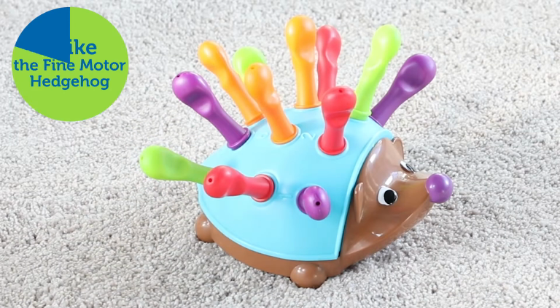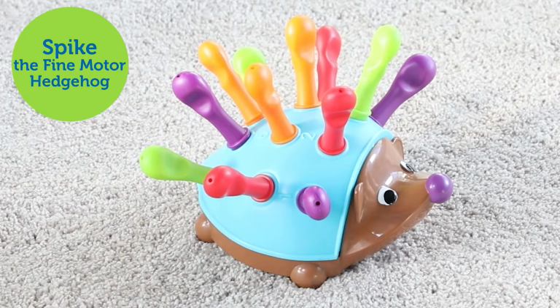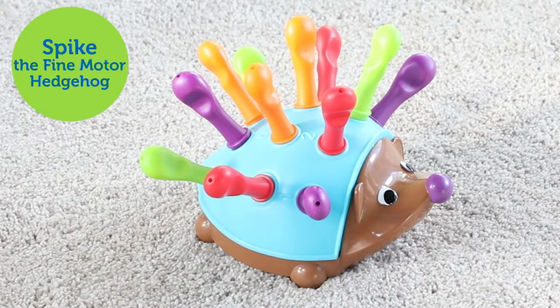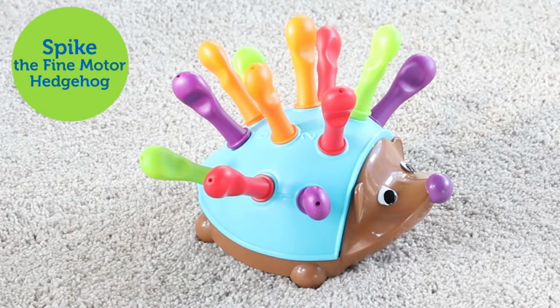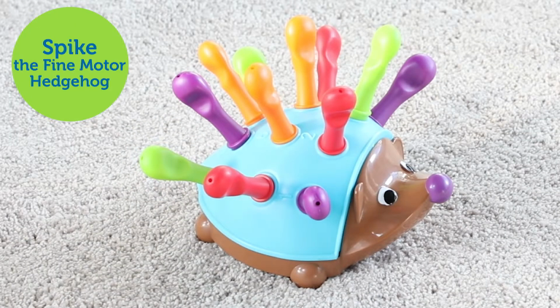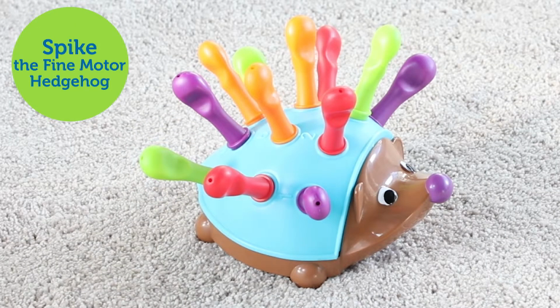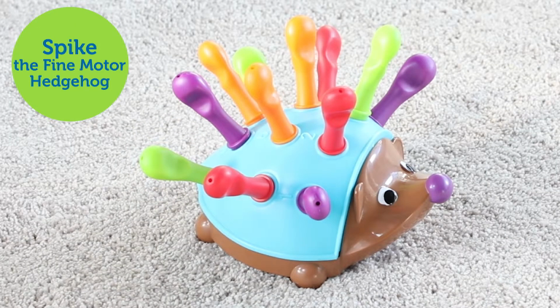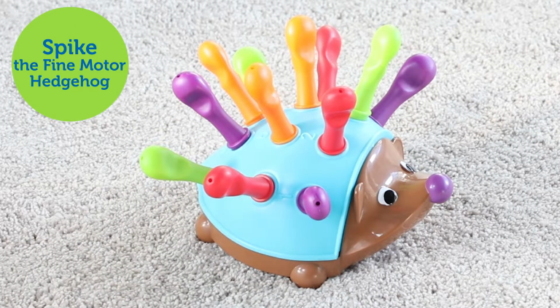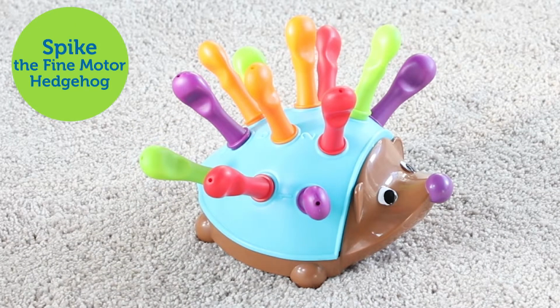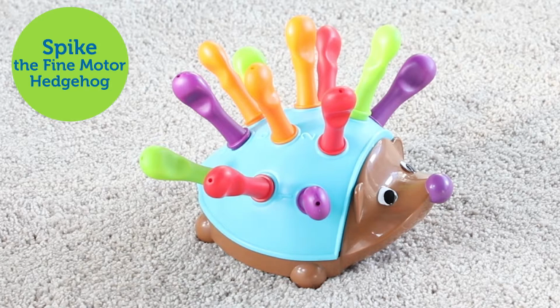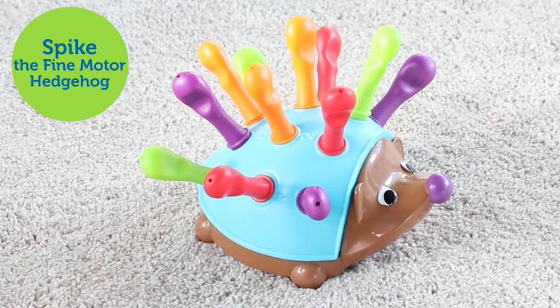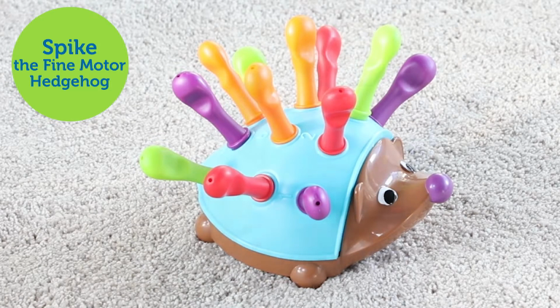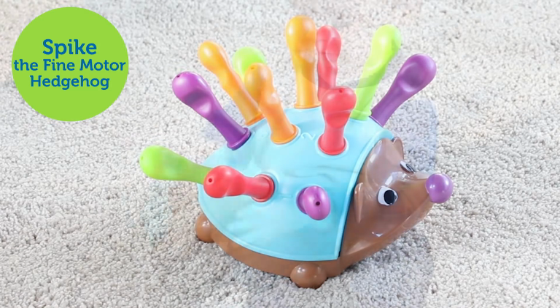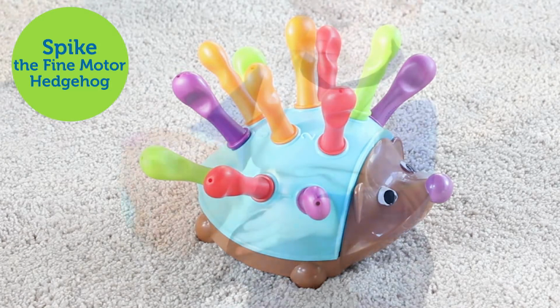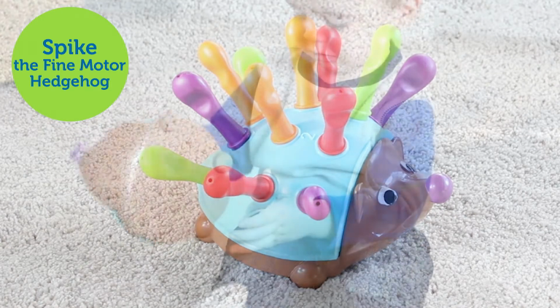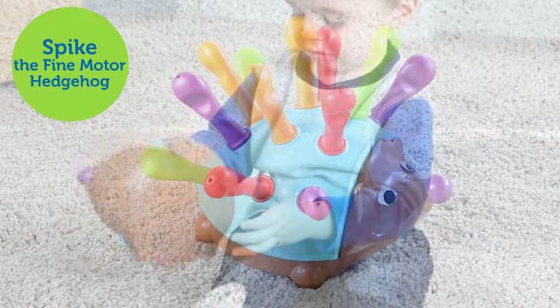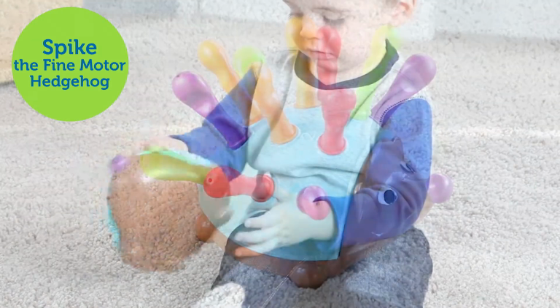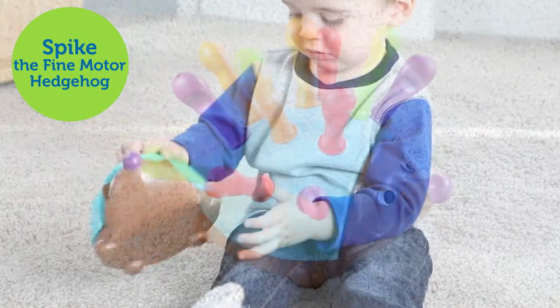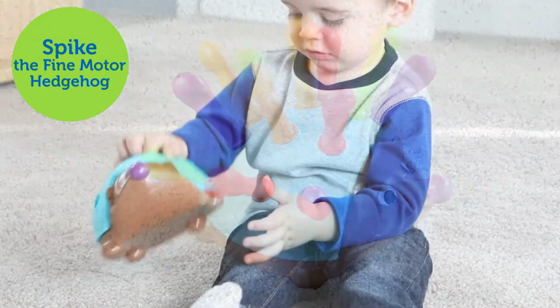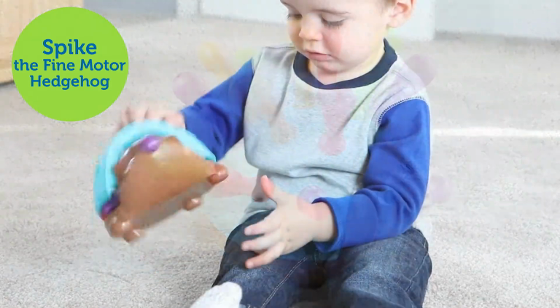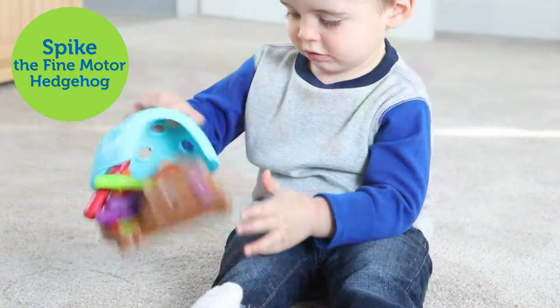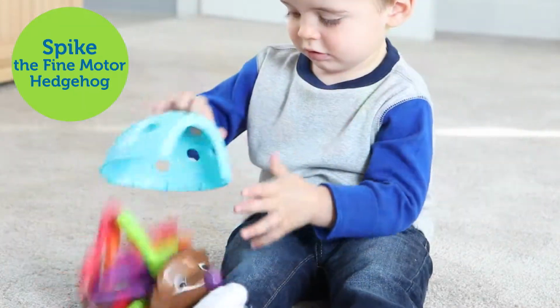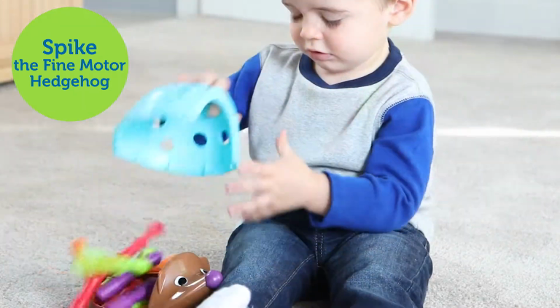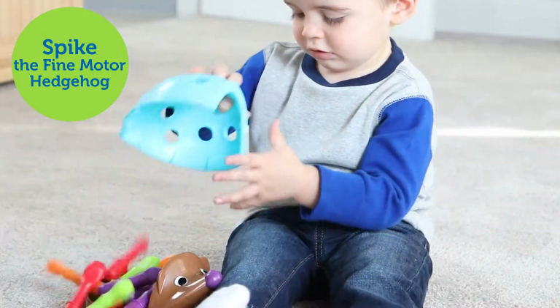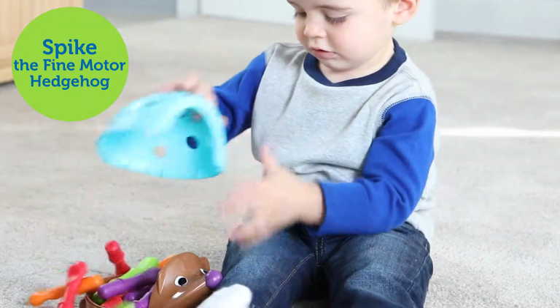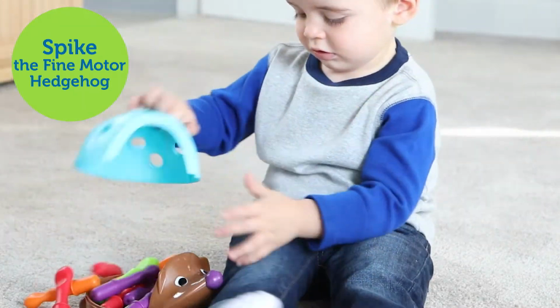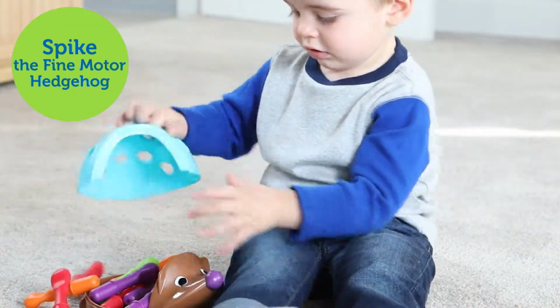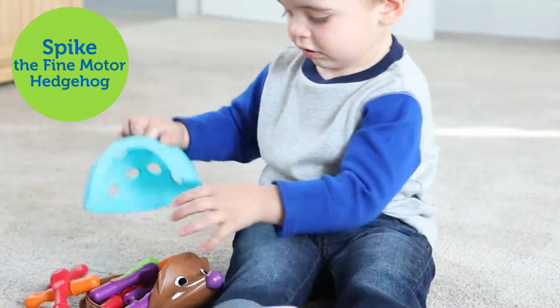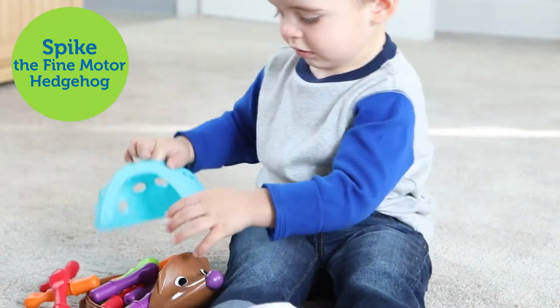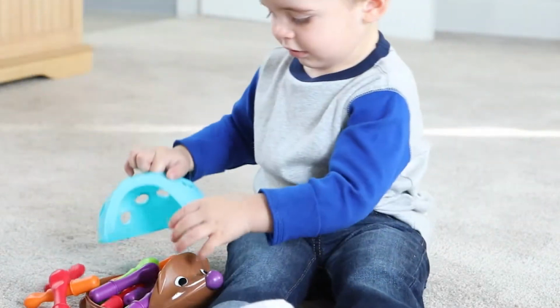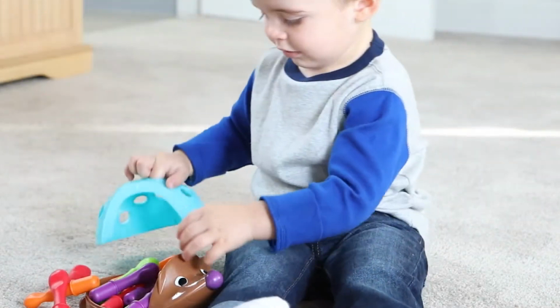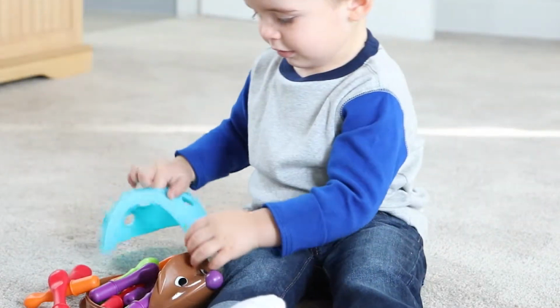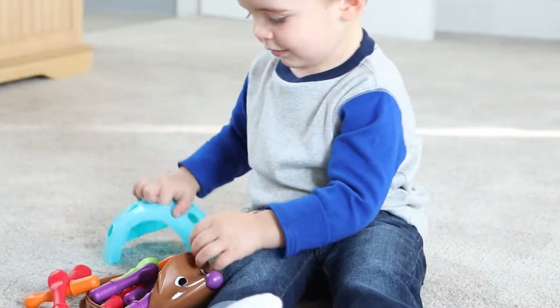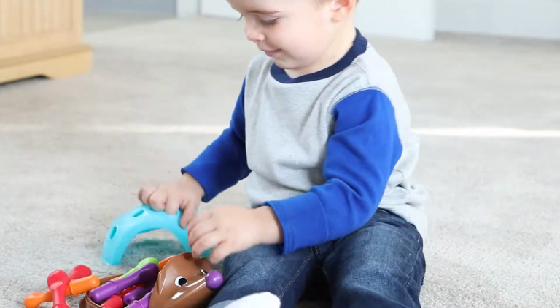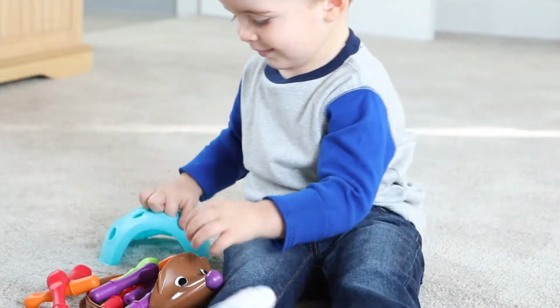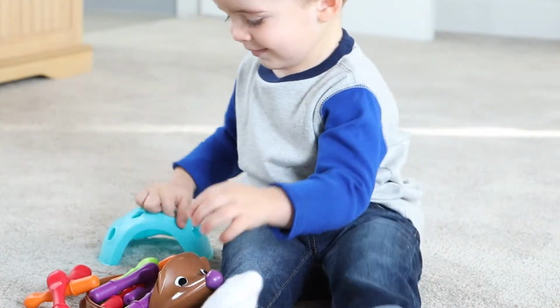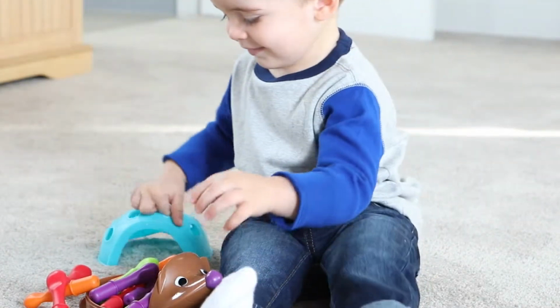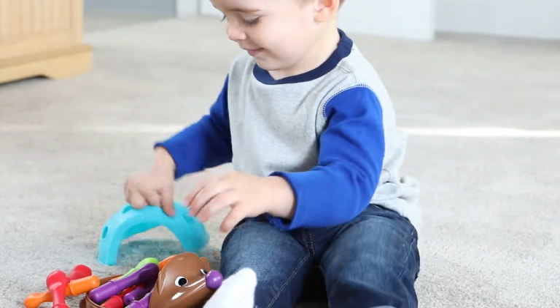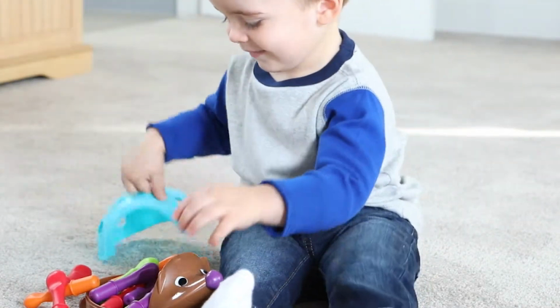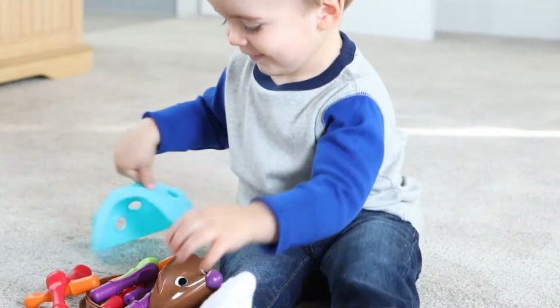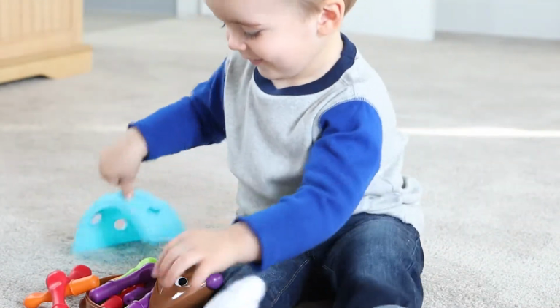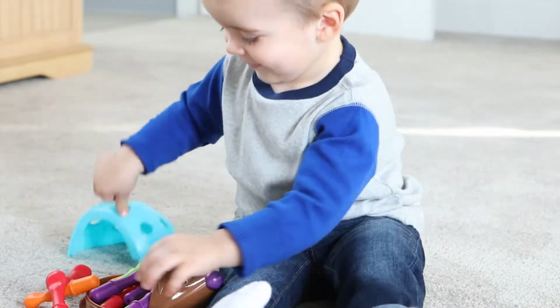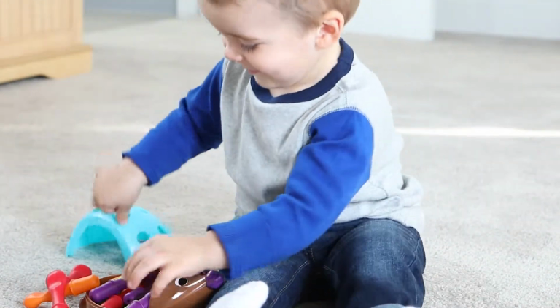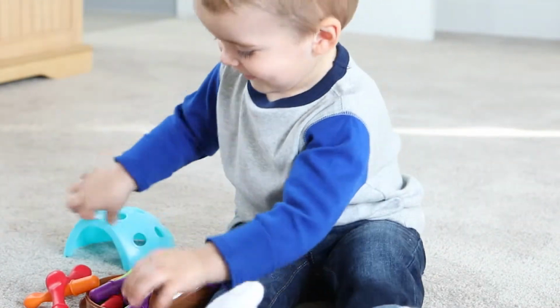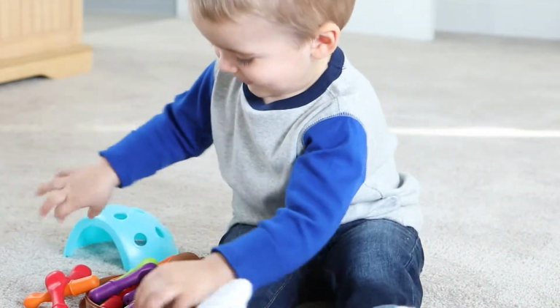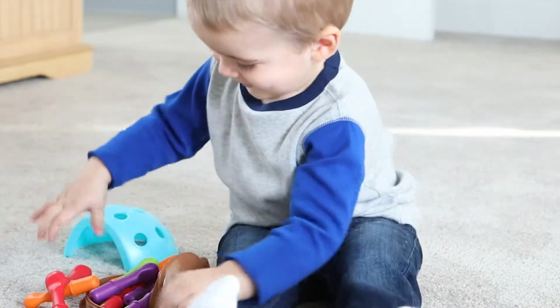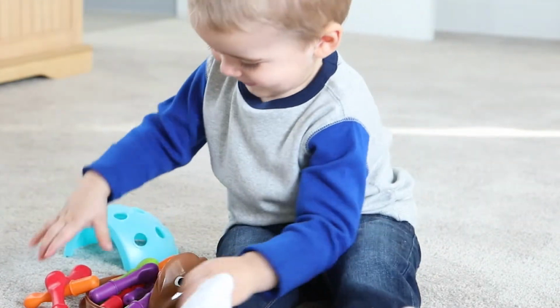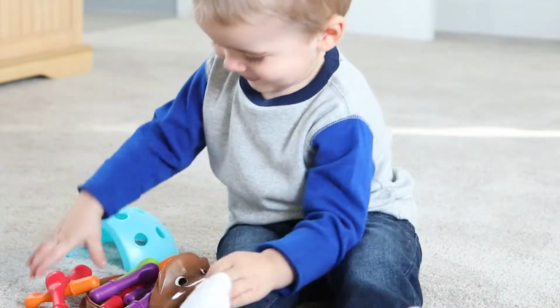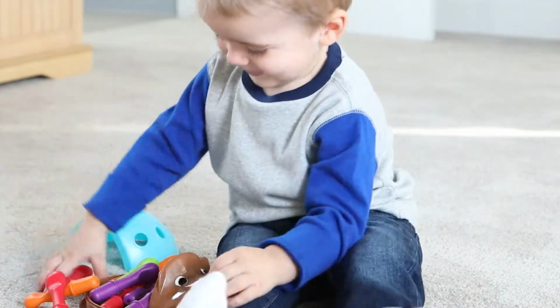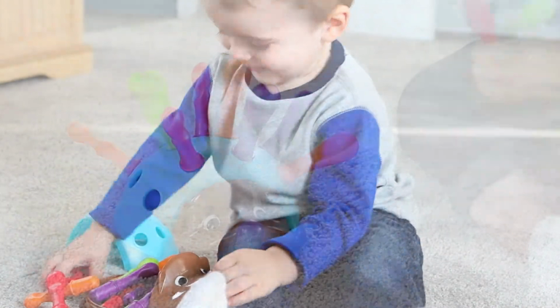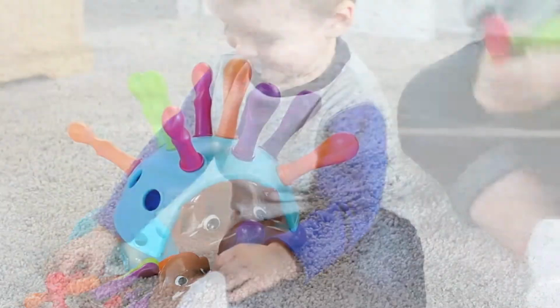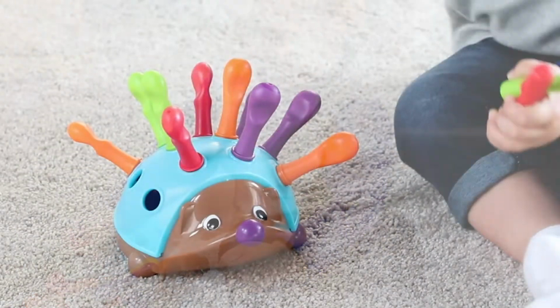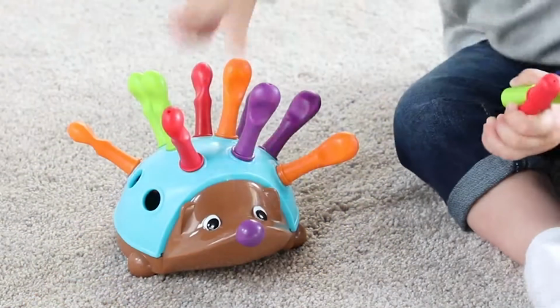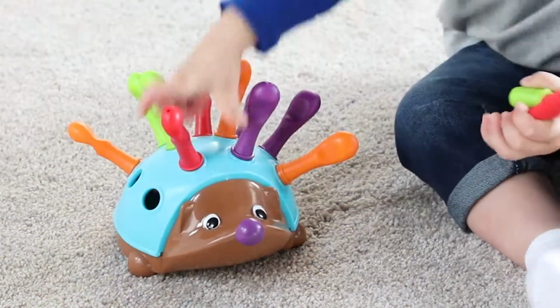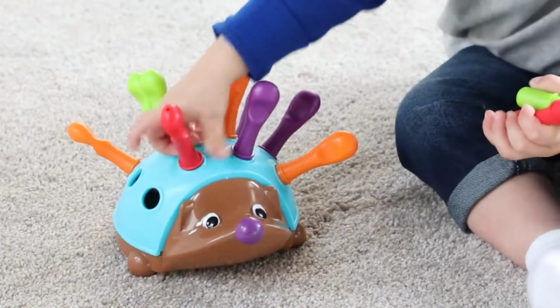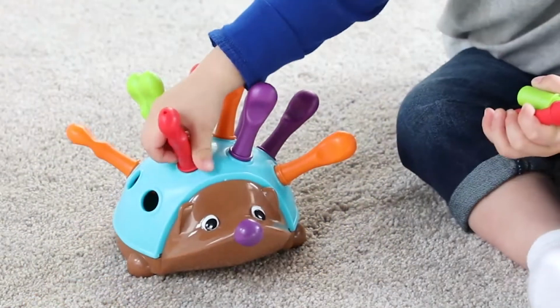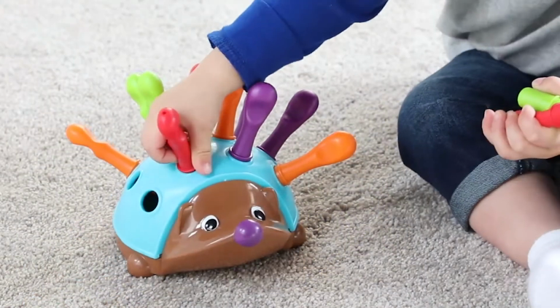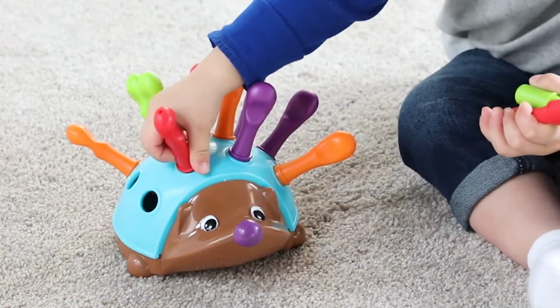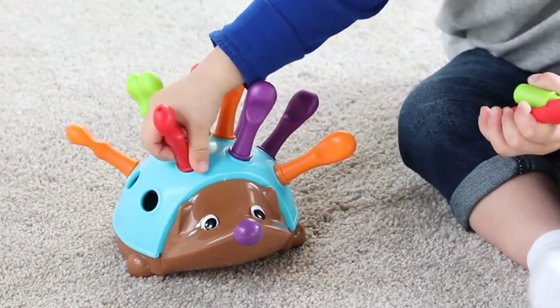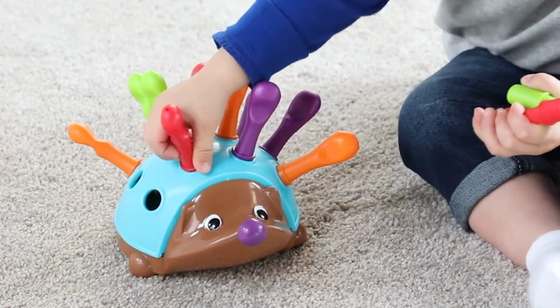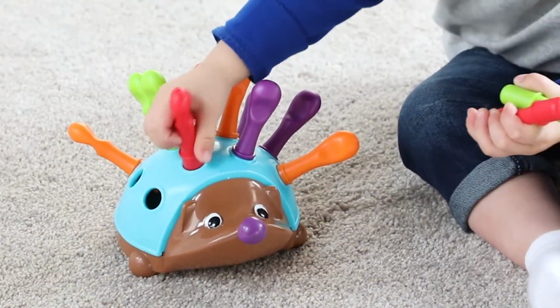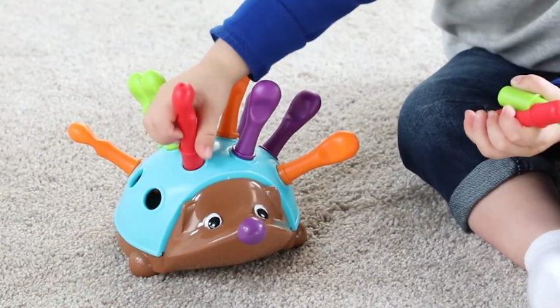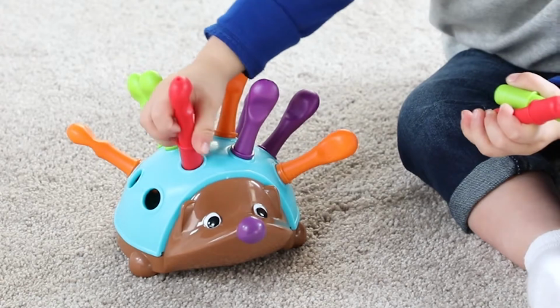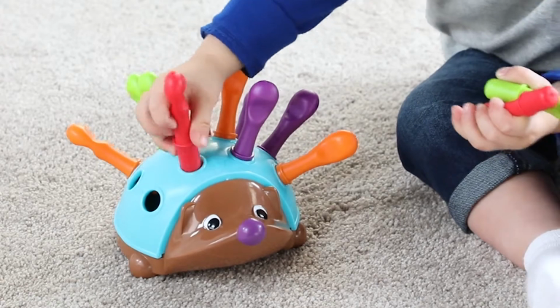Introducing Learning Resources Spike the Fine Motor Hedgehog. He's cute, colorful, and packed with early skill-building fun.